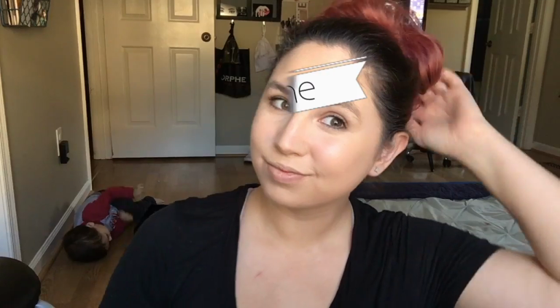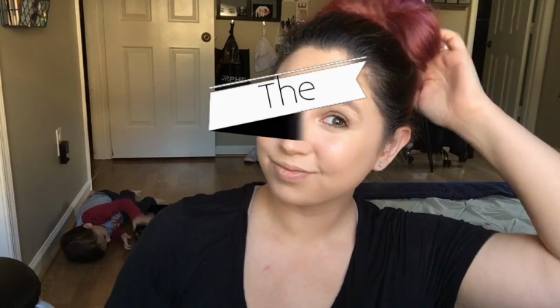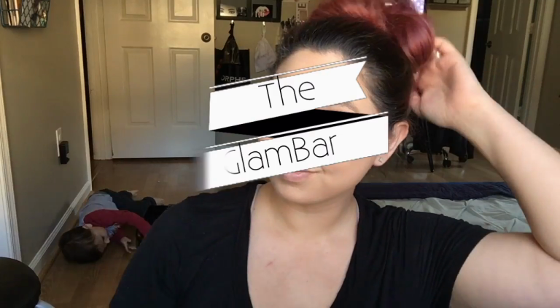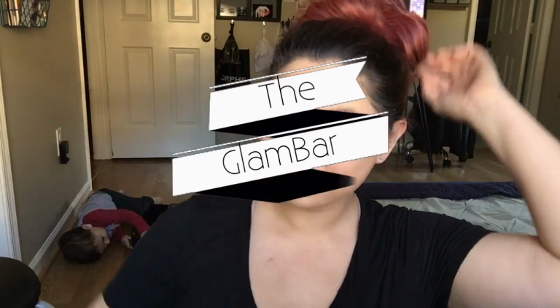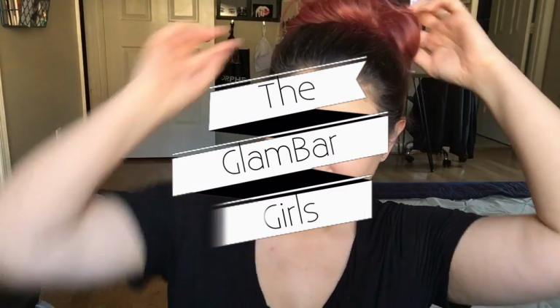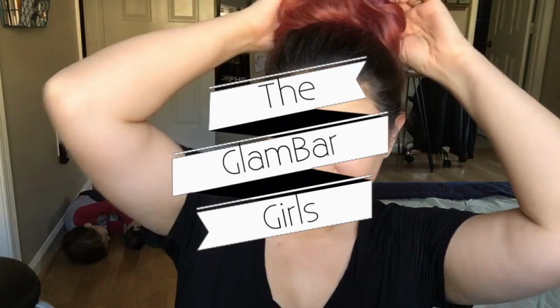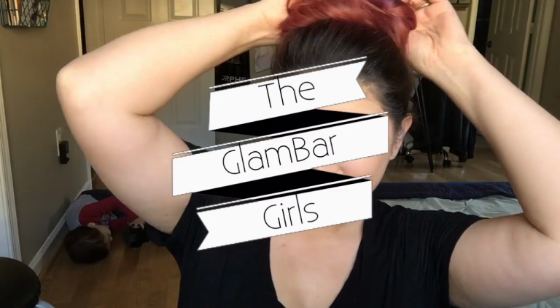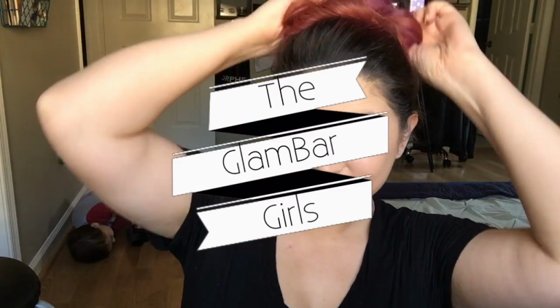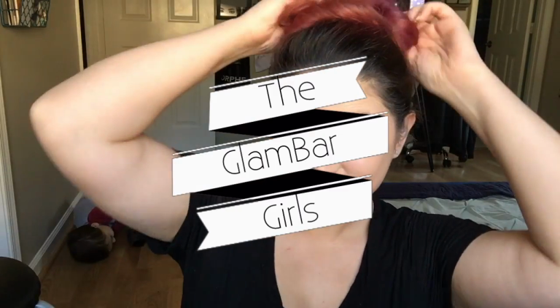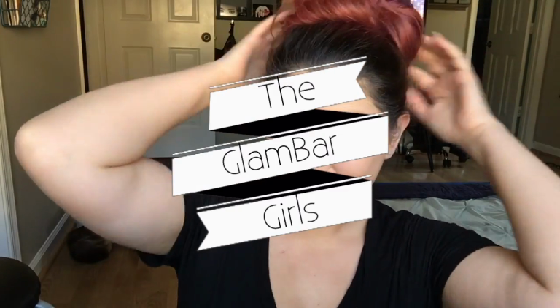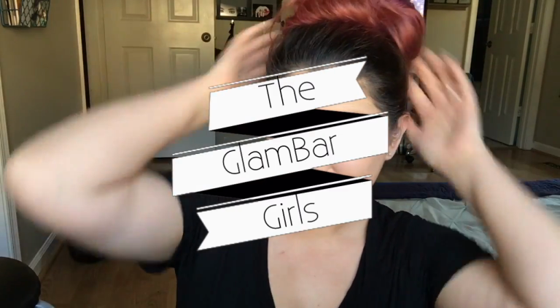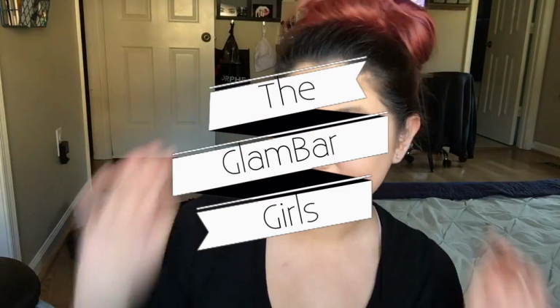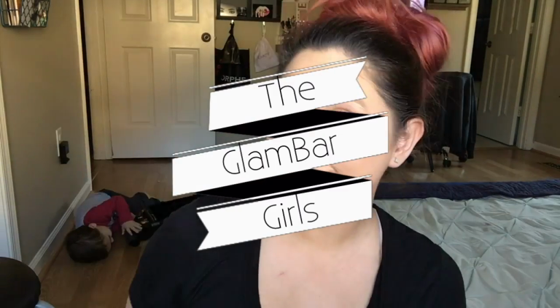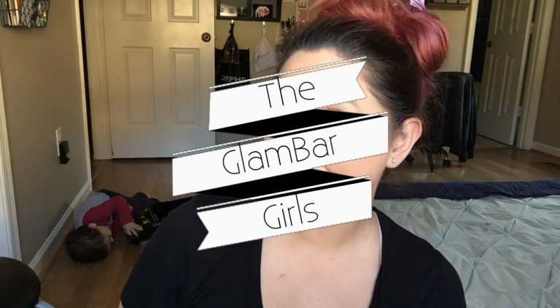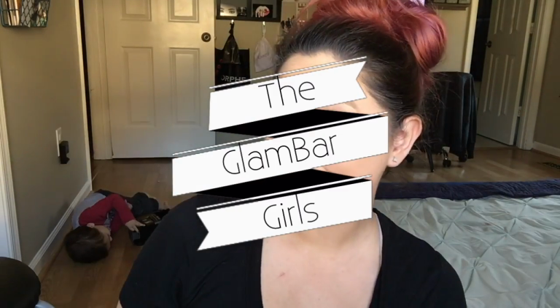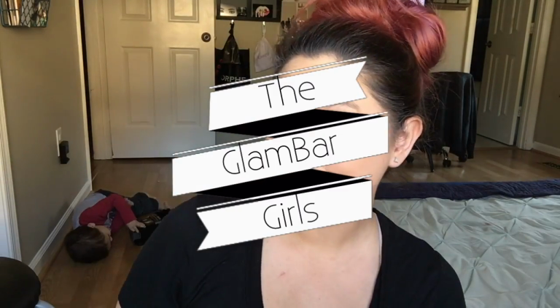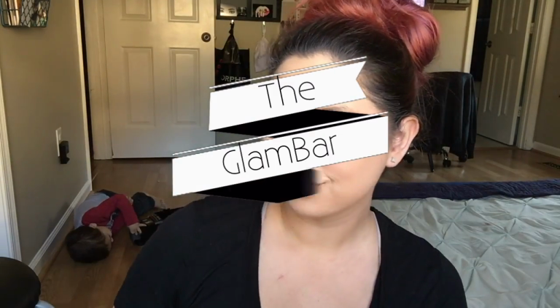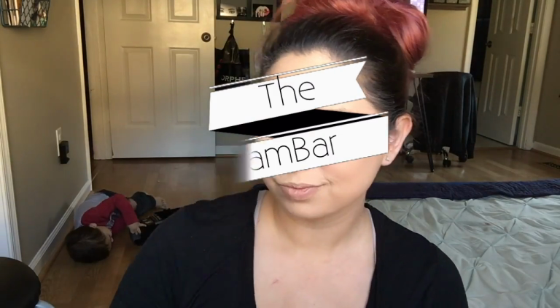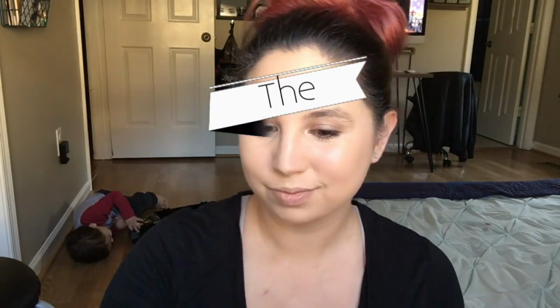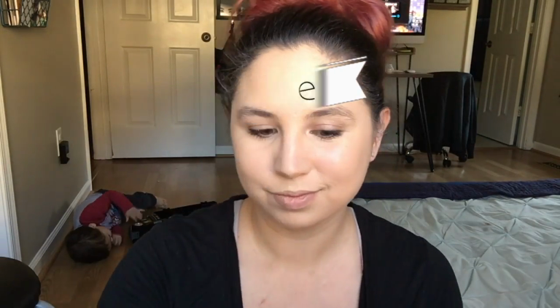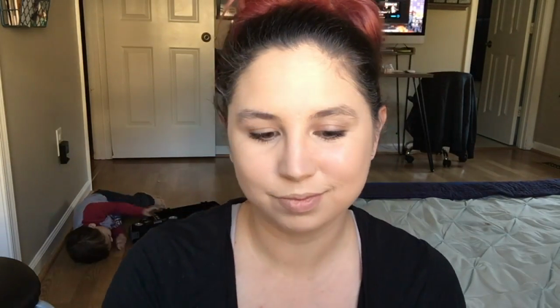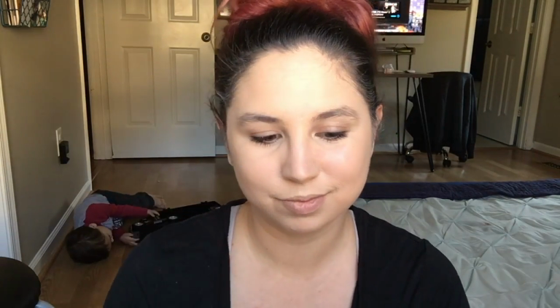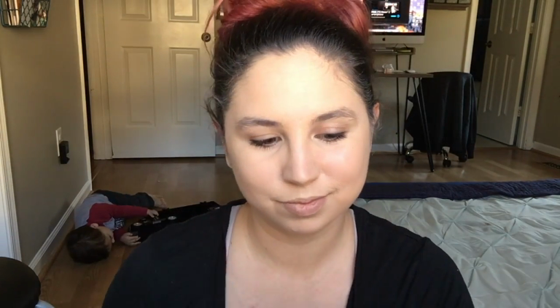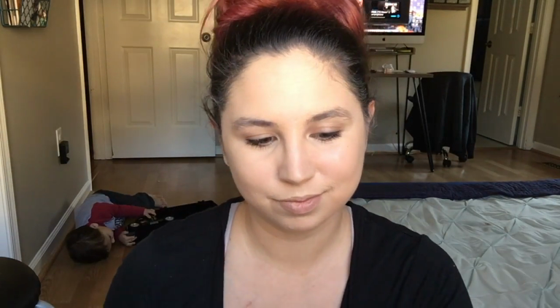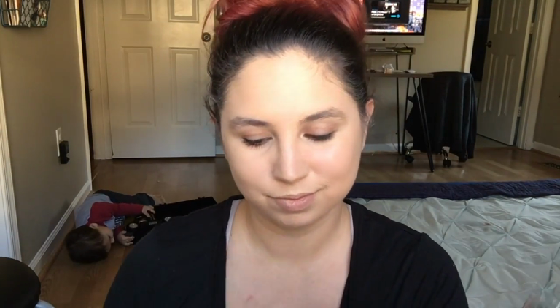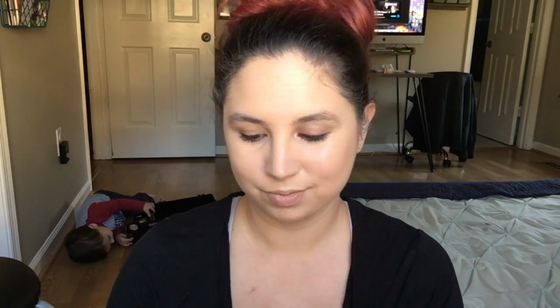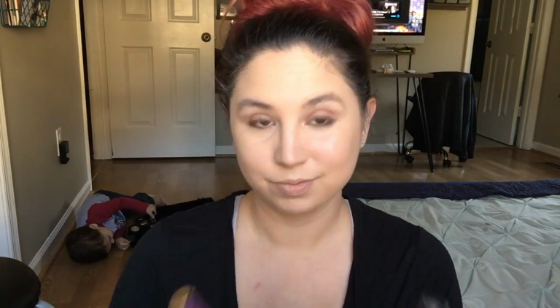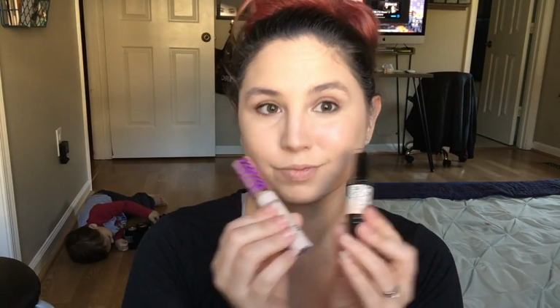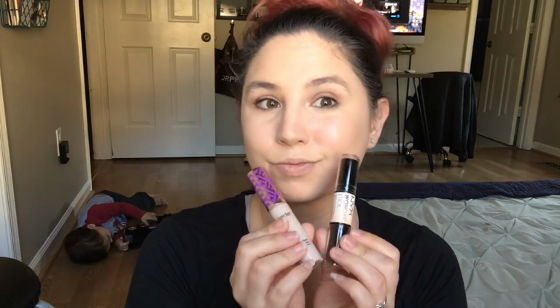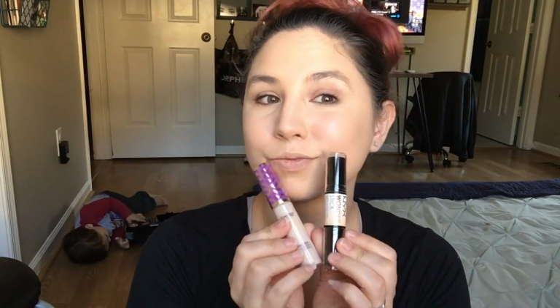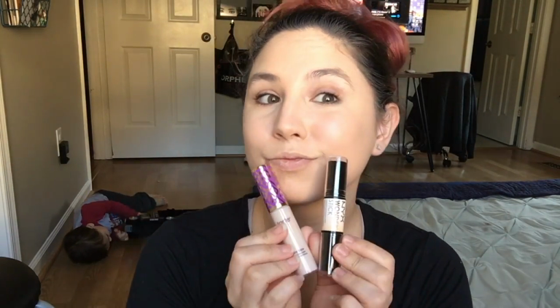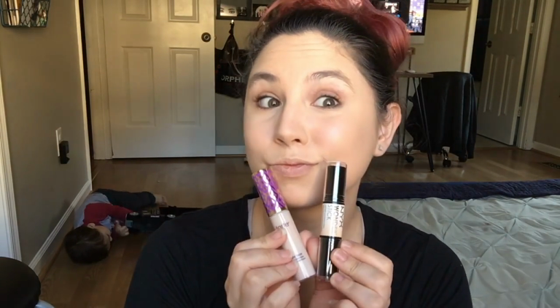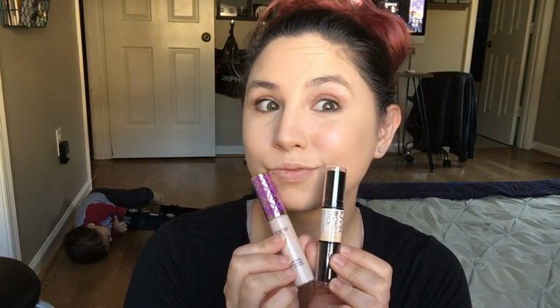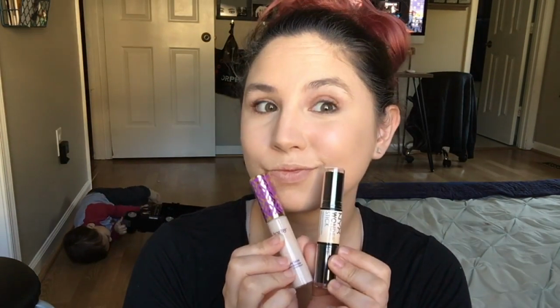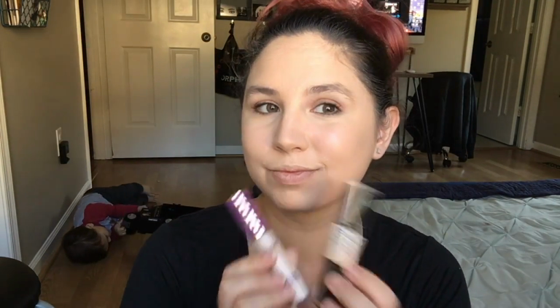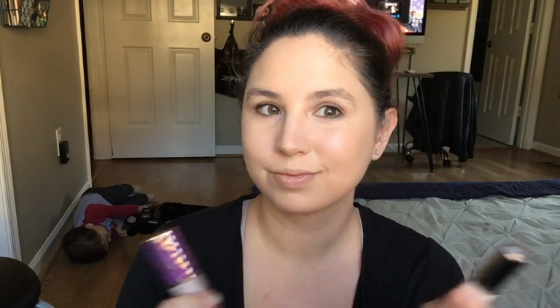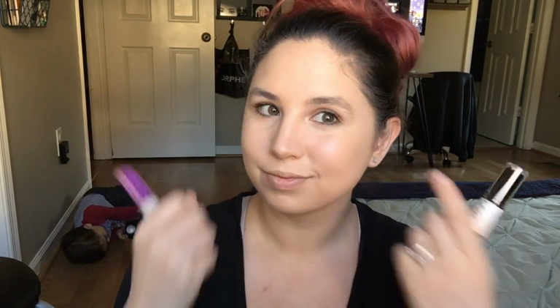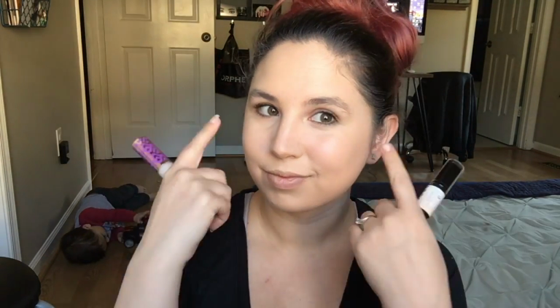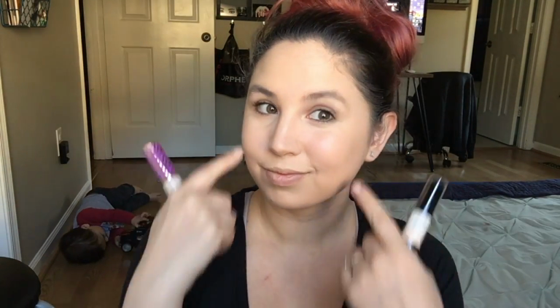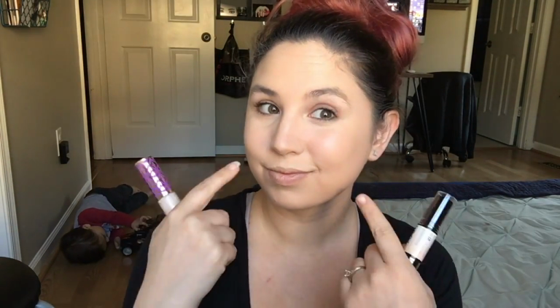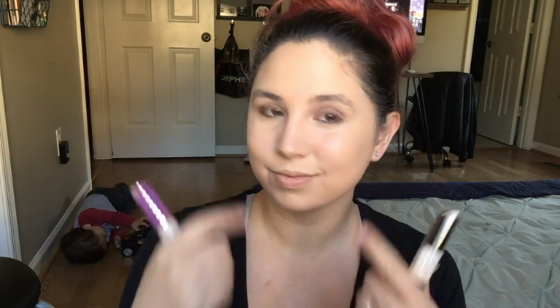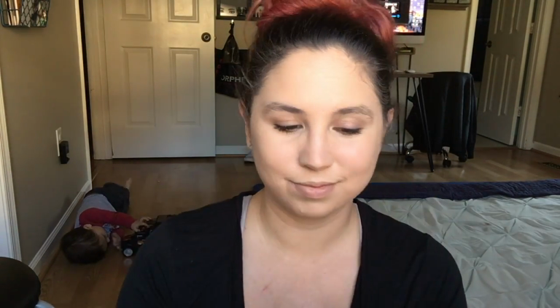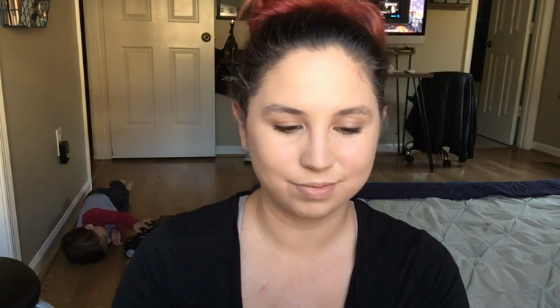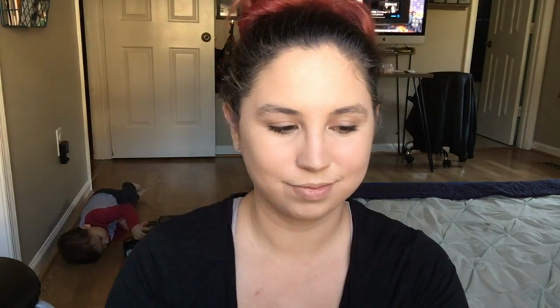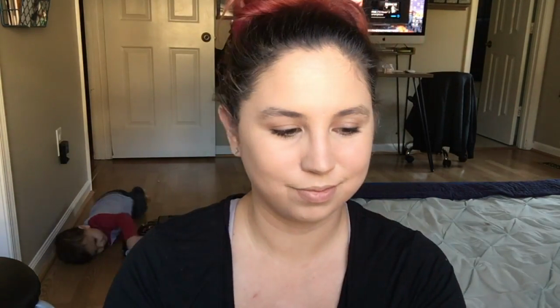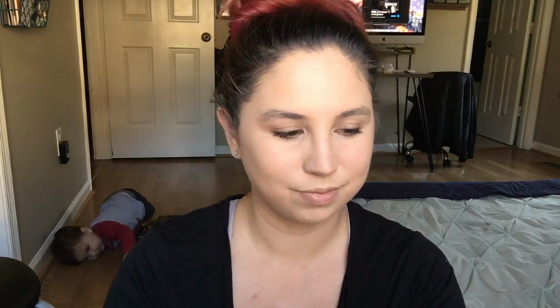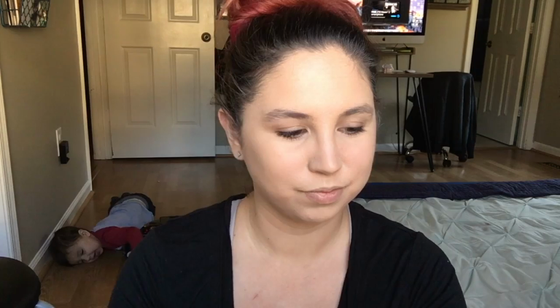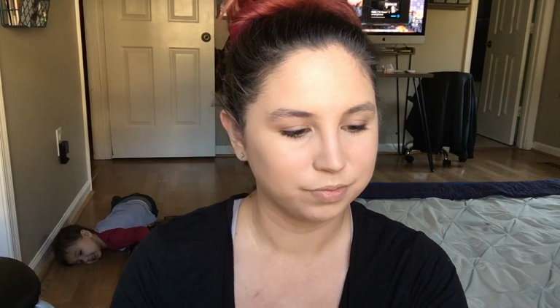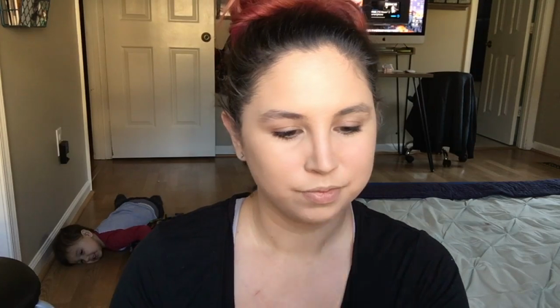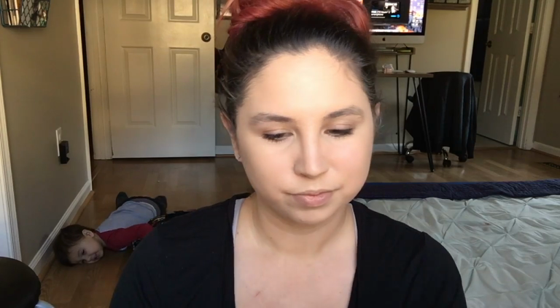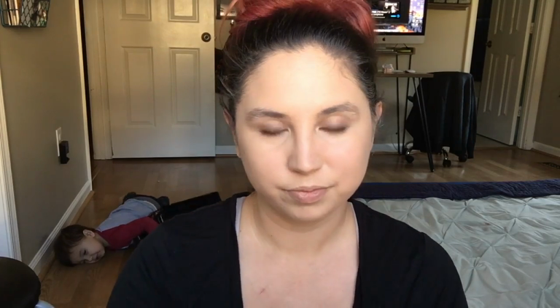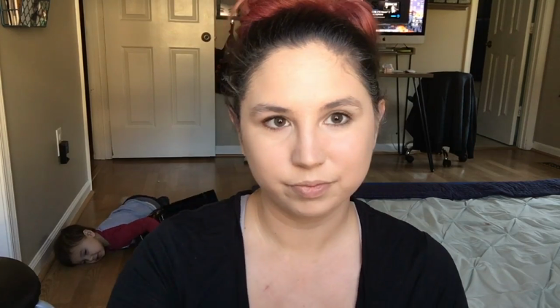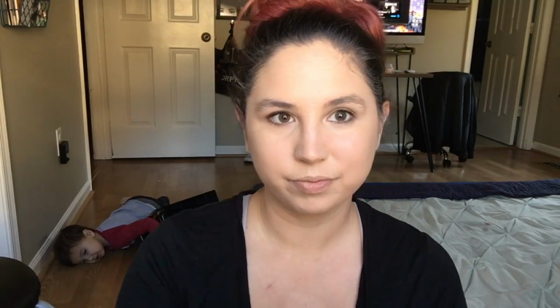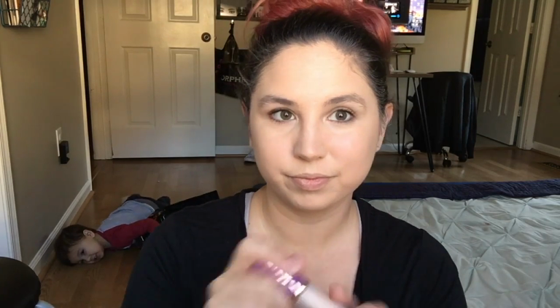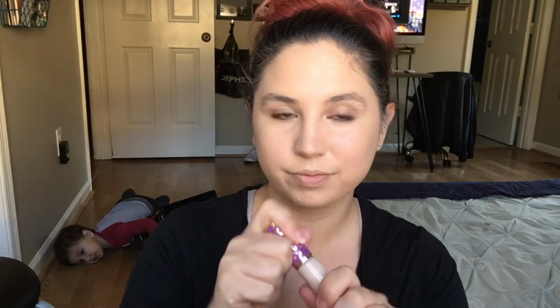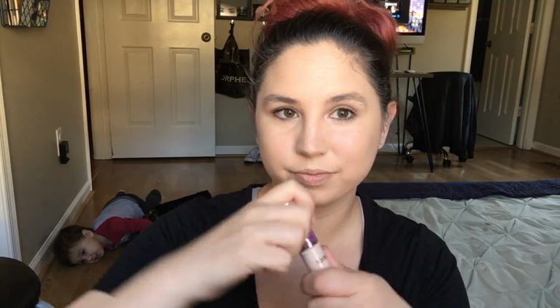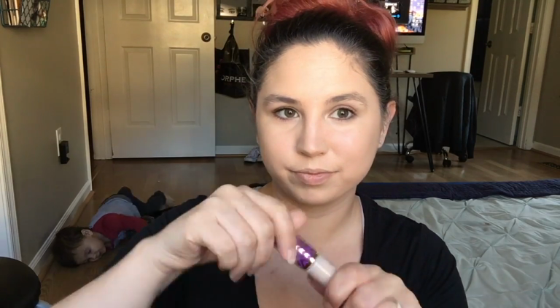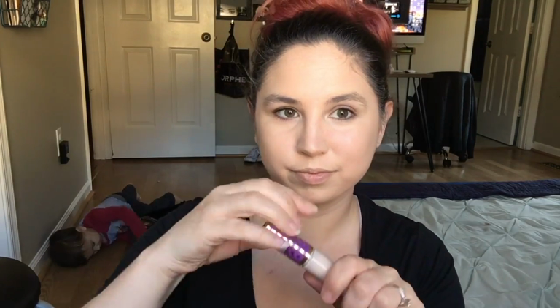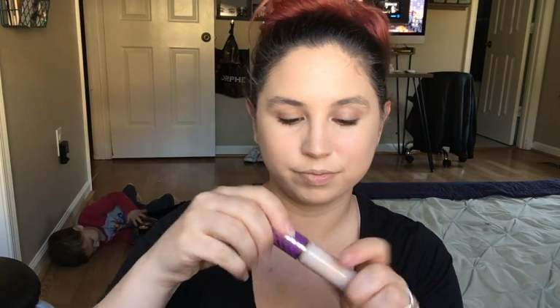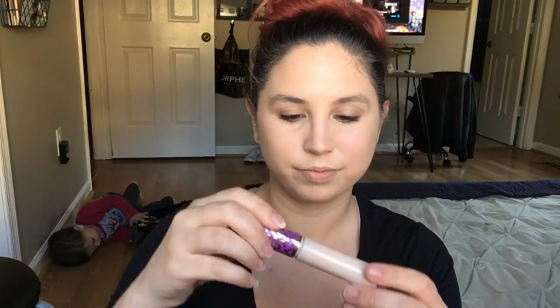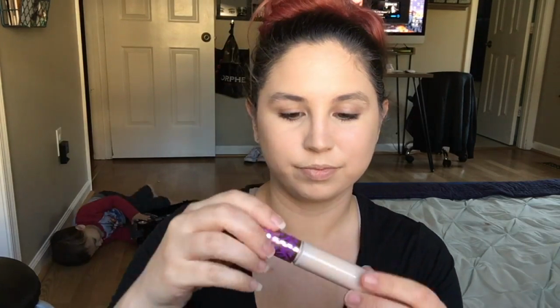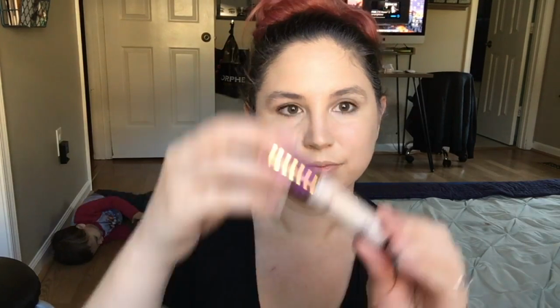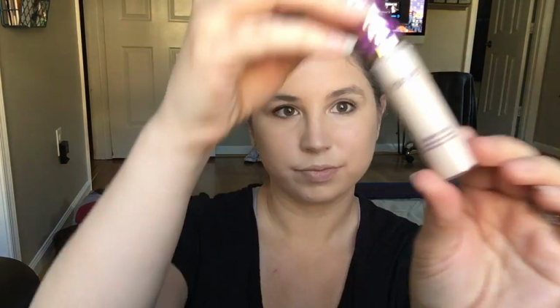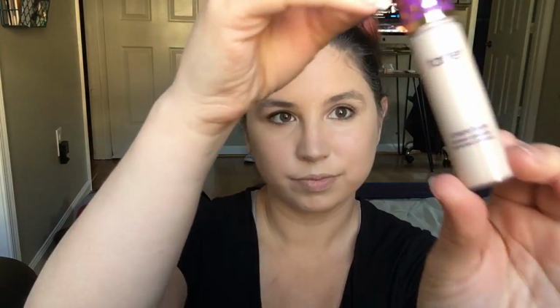Hey guys, welcome back to the Glam Bar Girls. This is Carmen, and today I'm just going to do a quick video on highlighting and contouring.